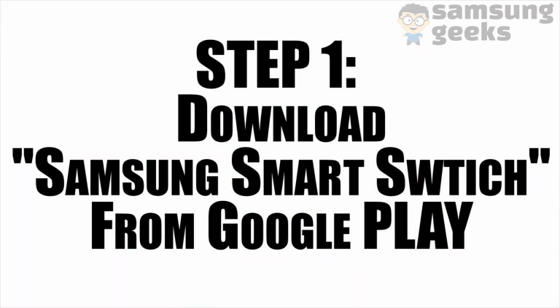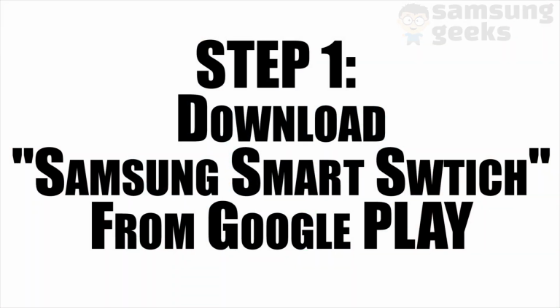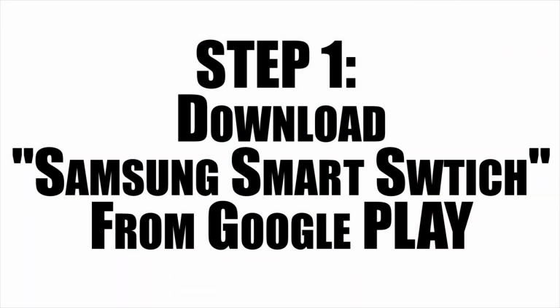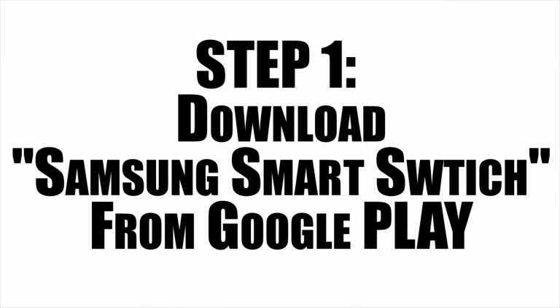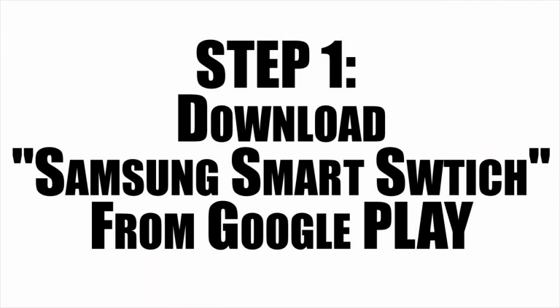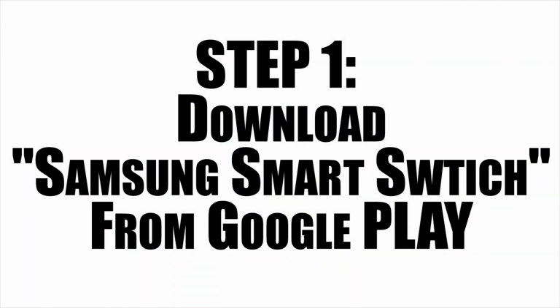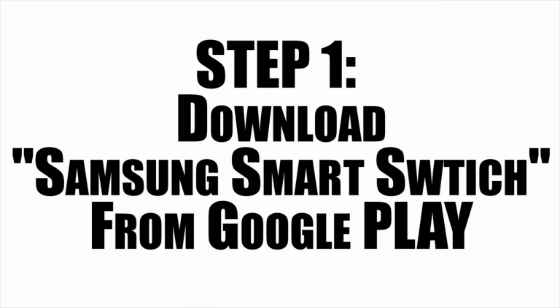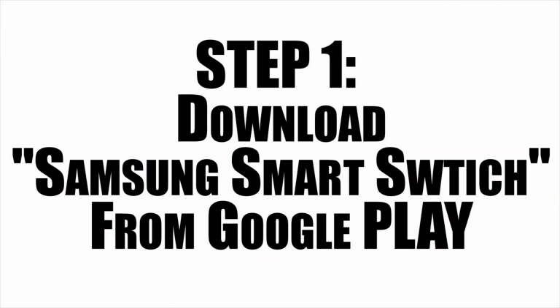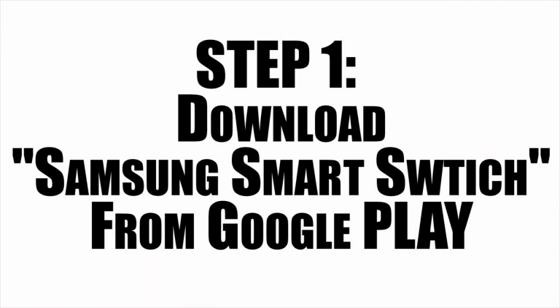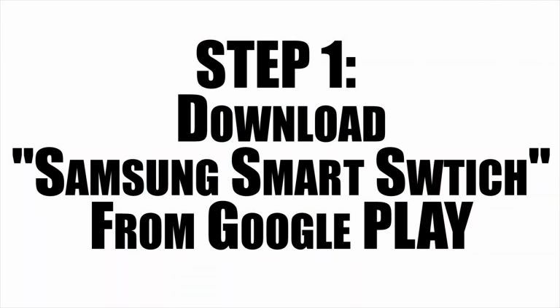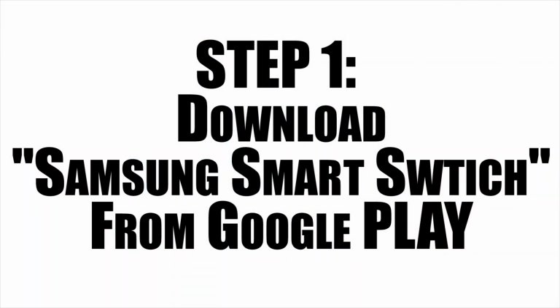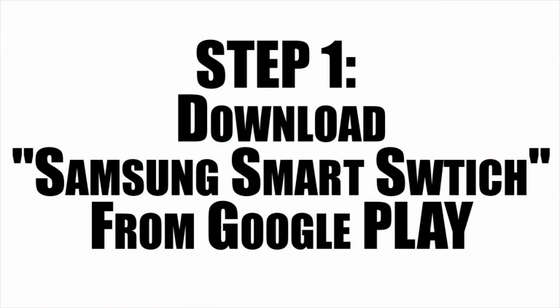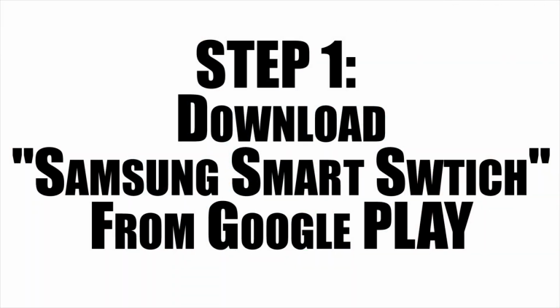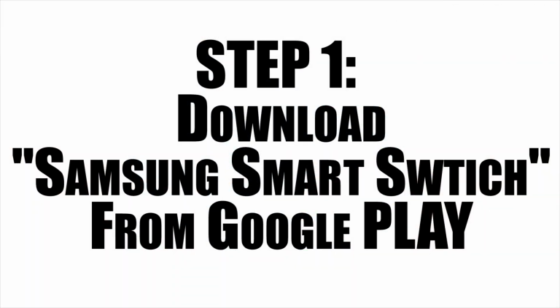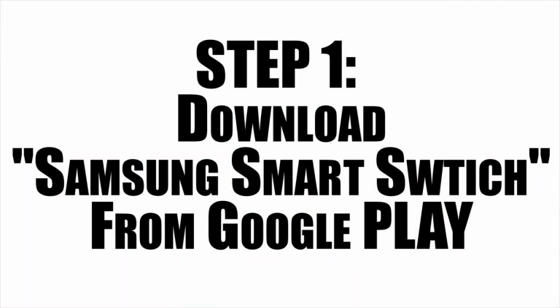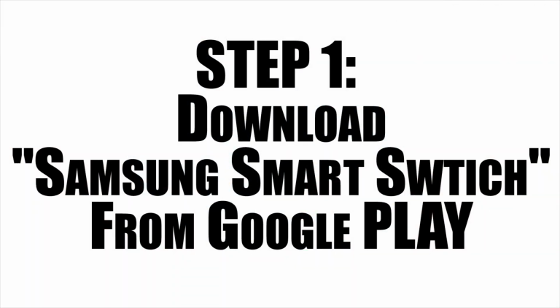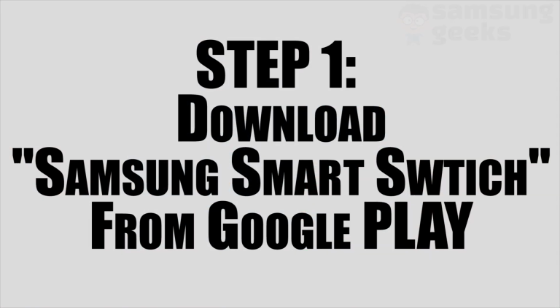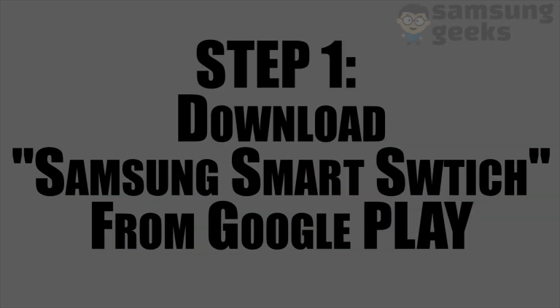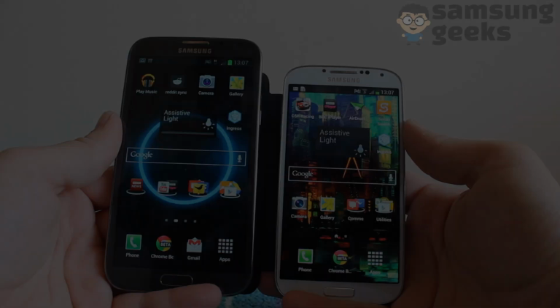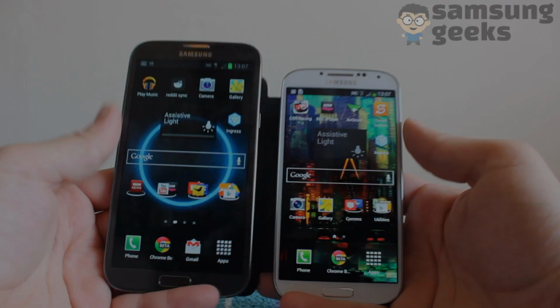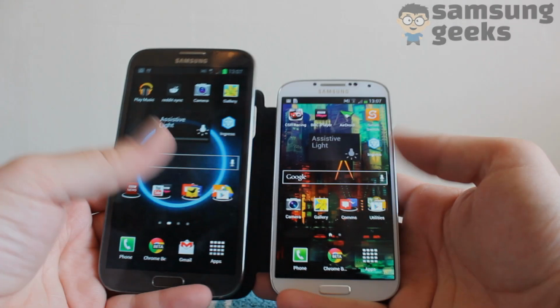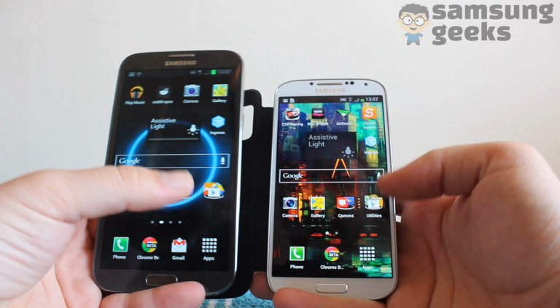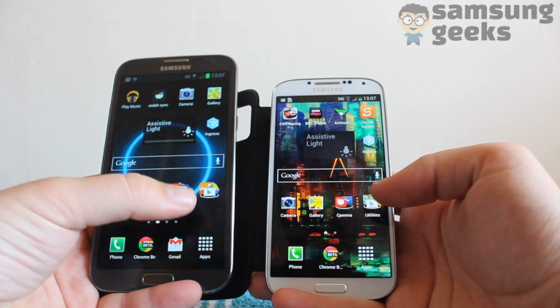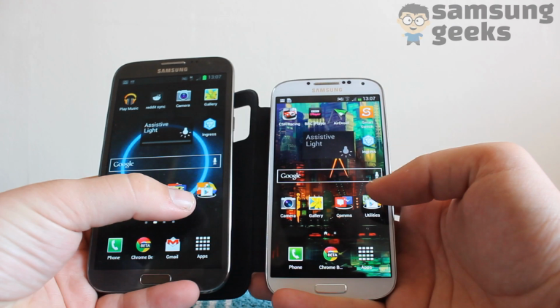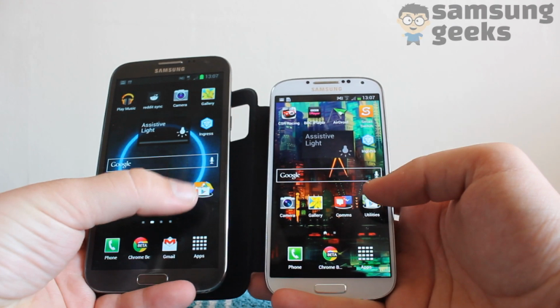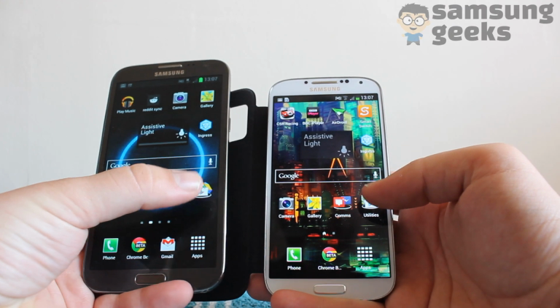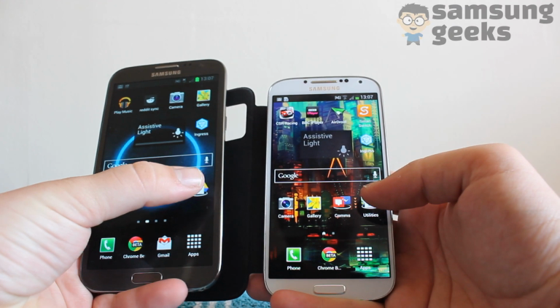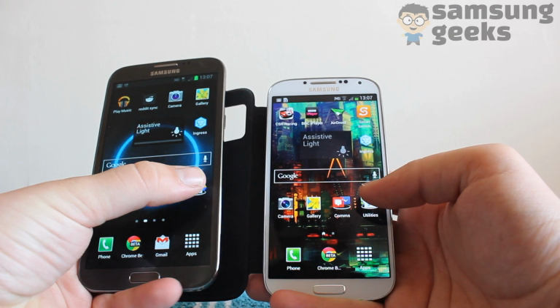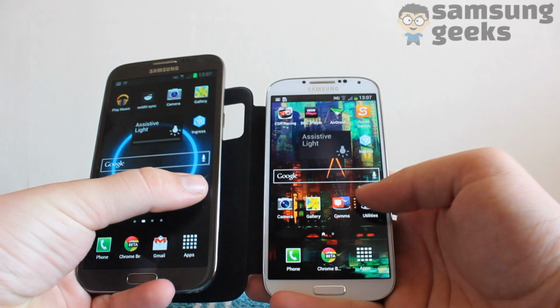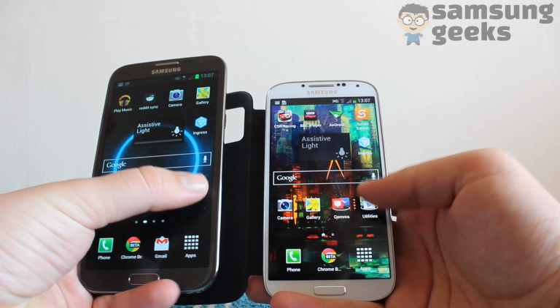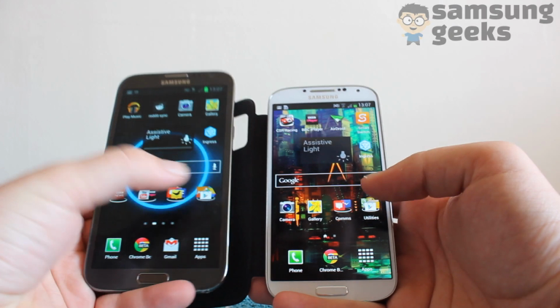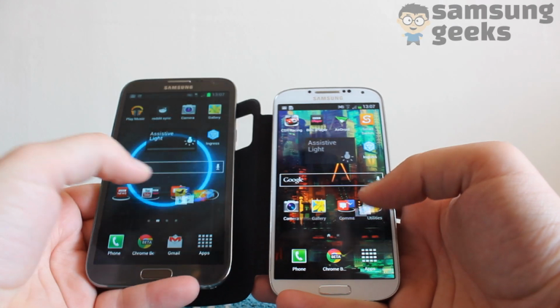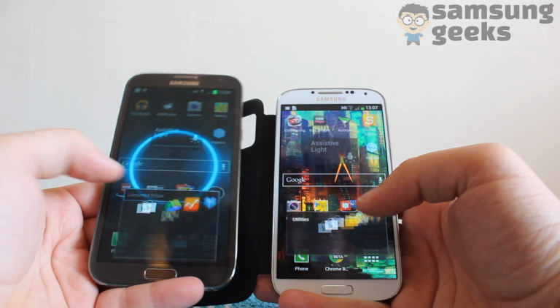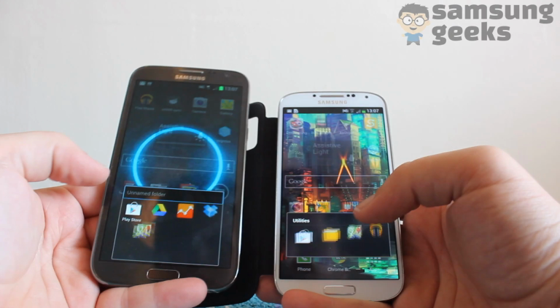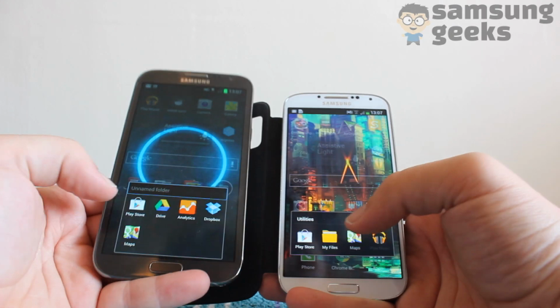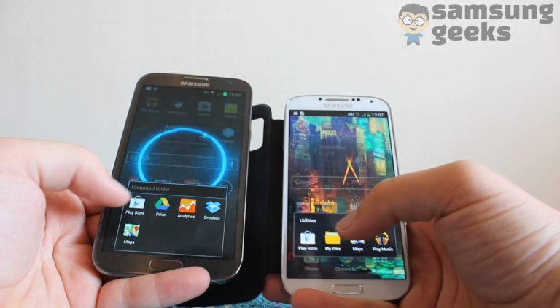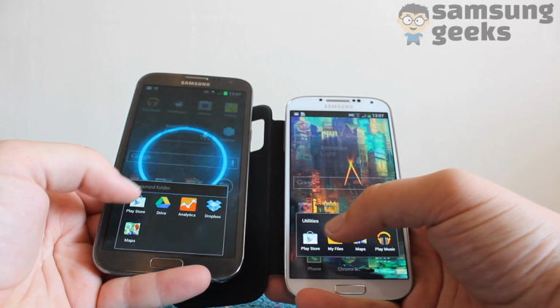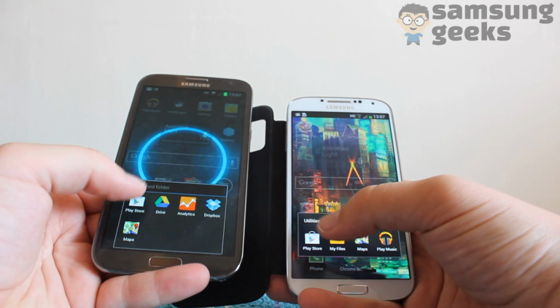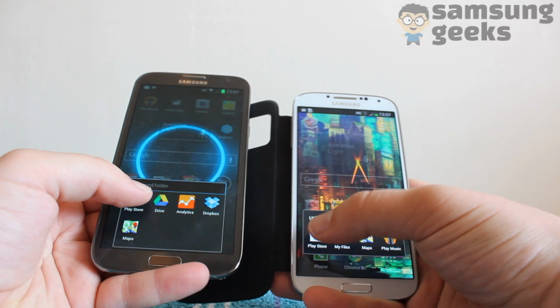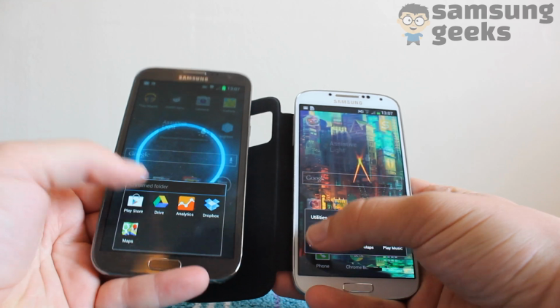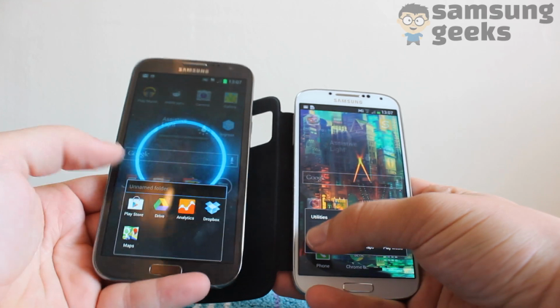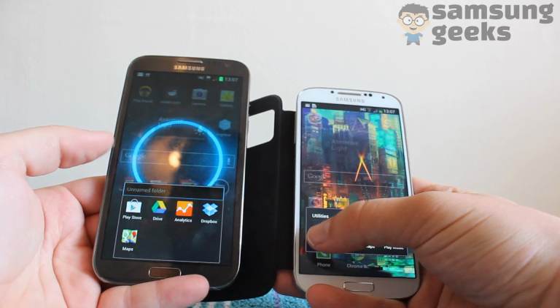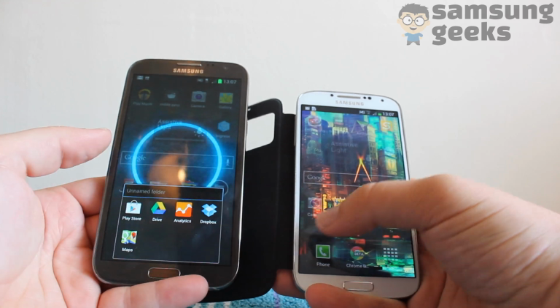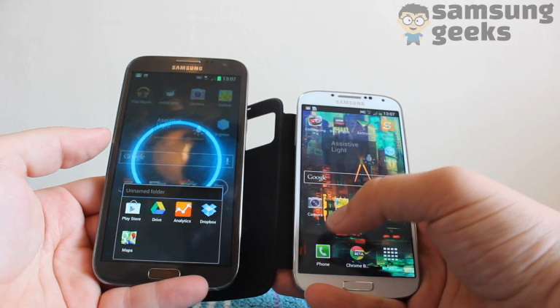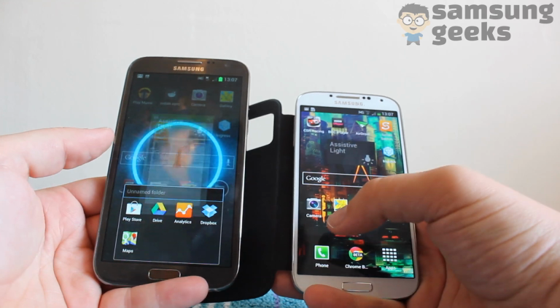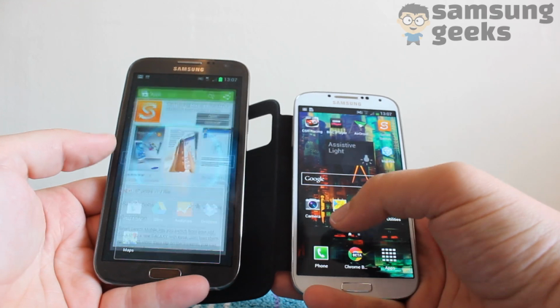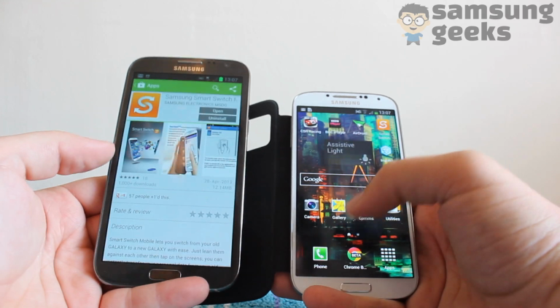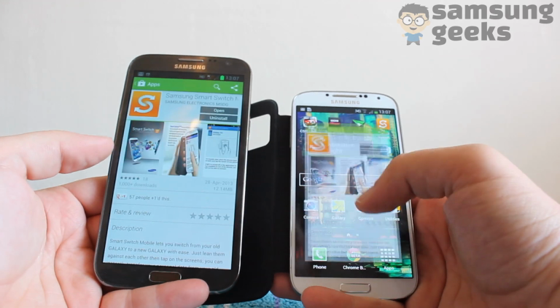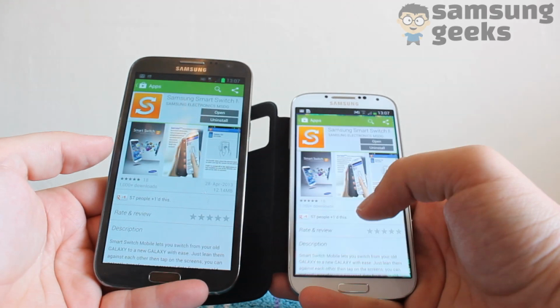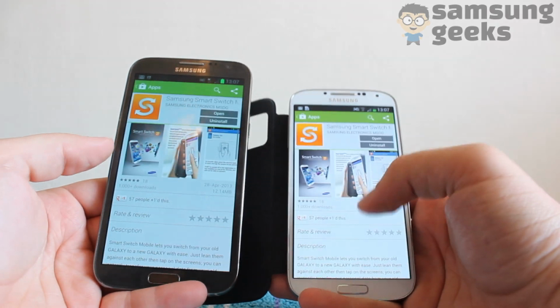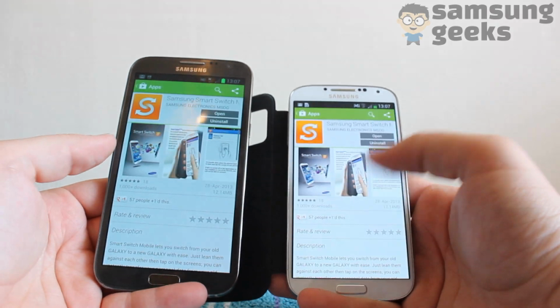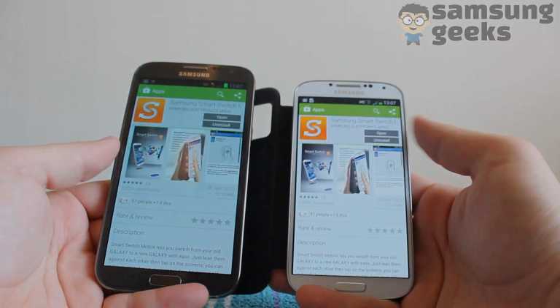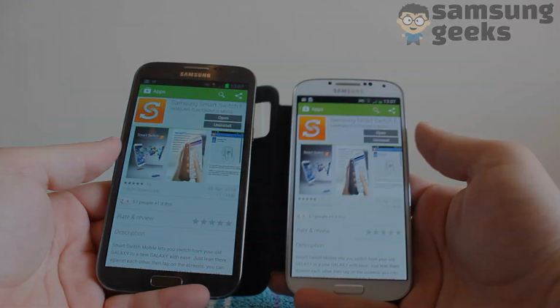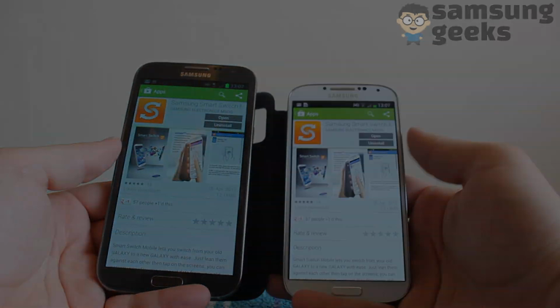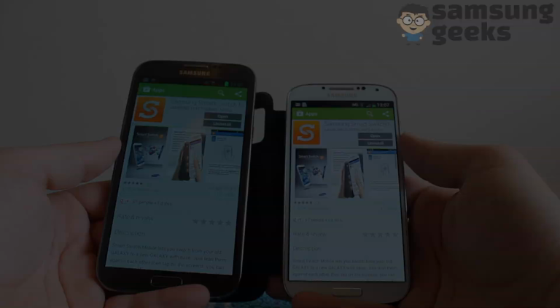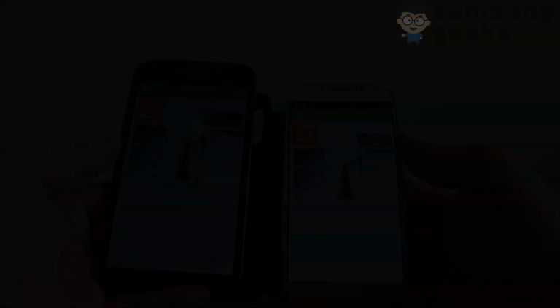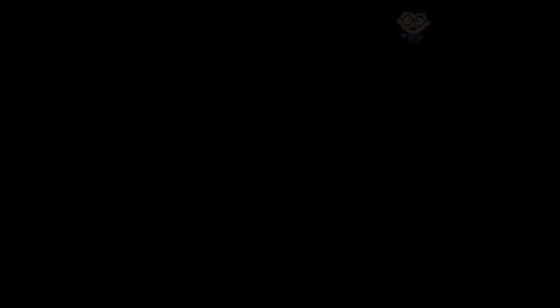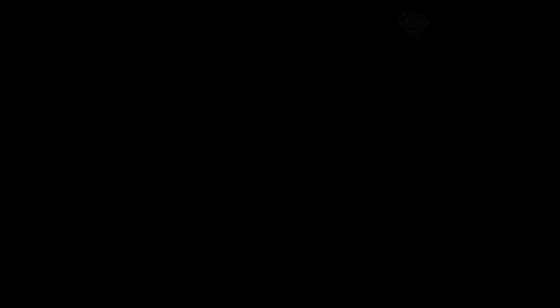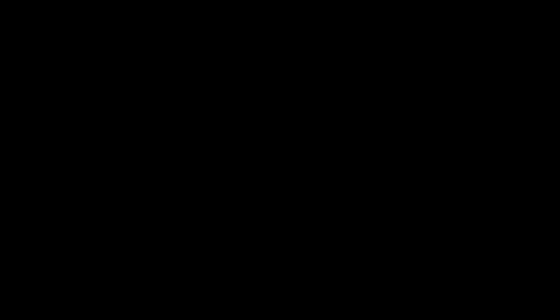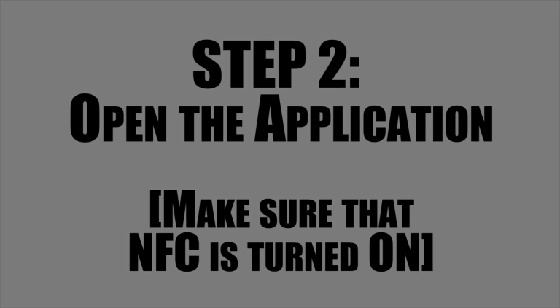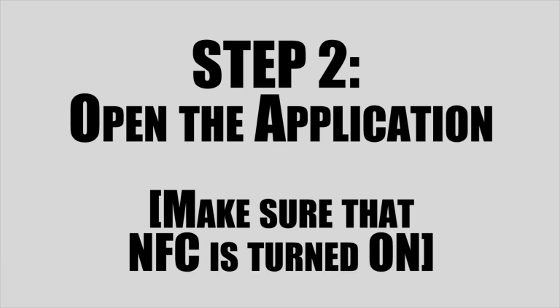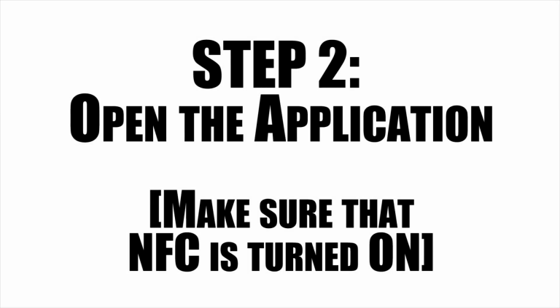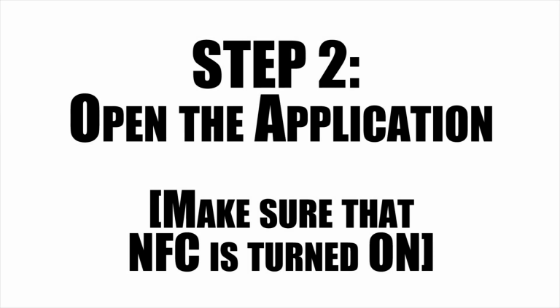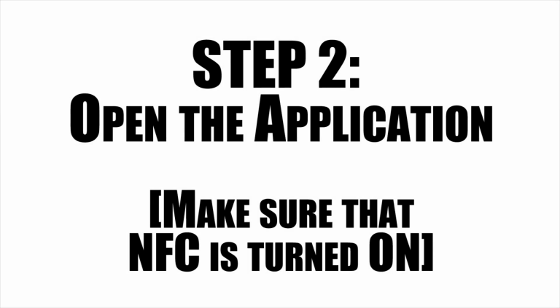The first thing you want to do is download an app called Samsung Smart Switch from Google Play. You should be able to search through and find it quite quickly.